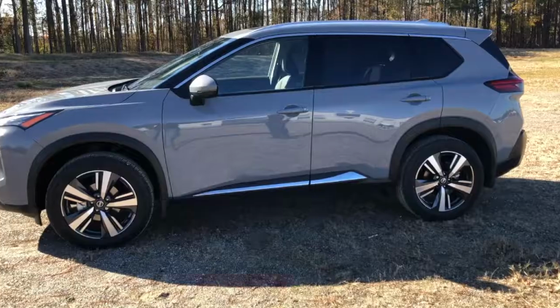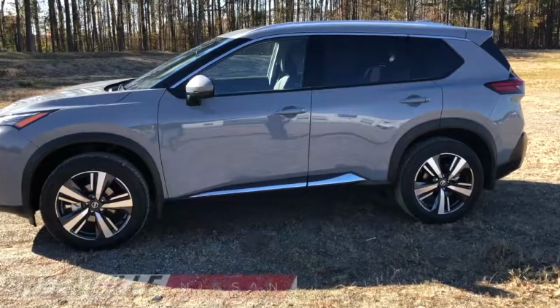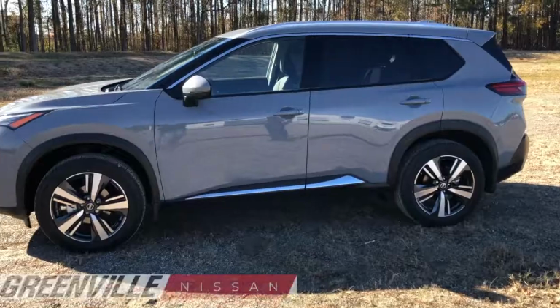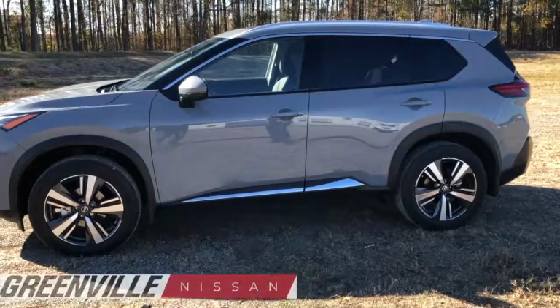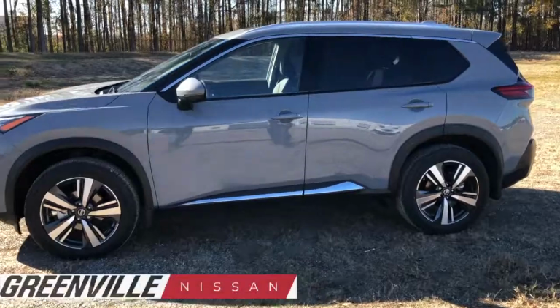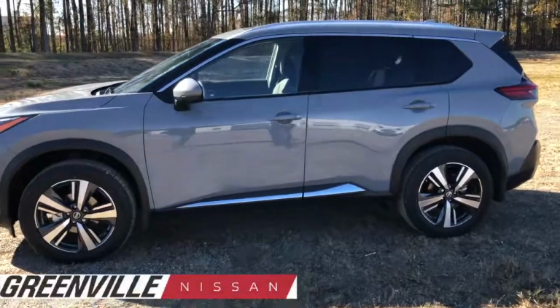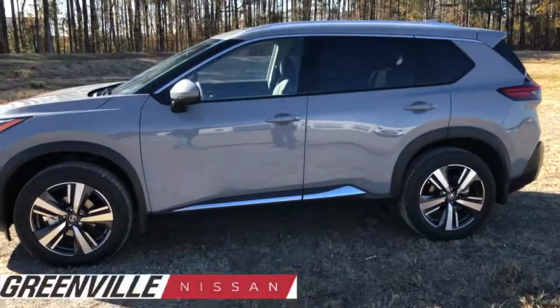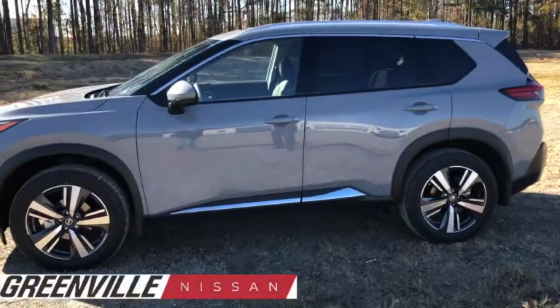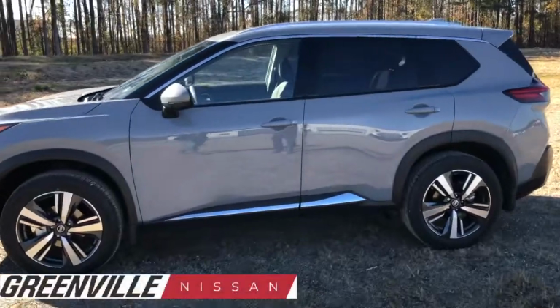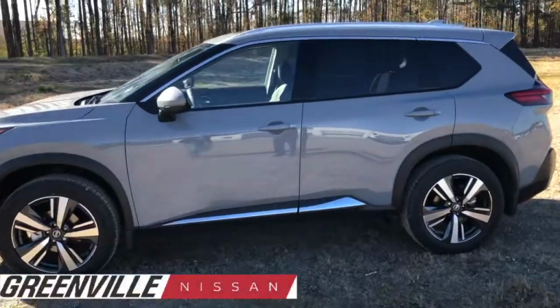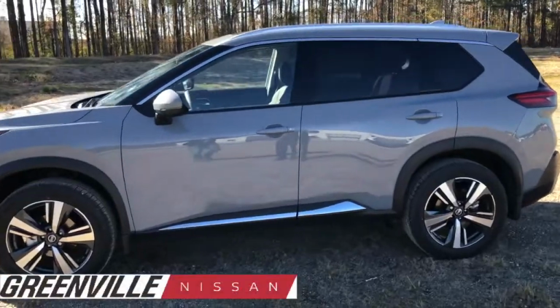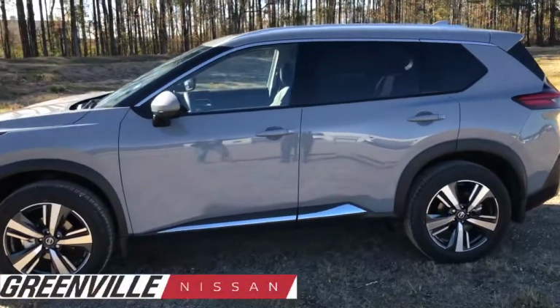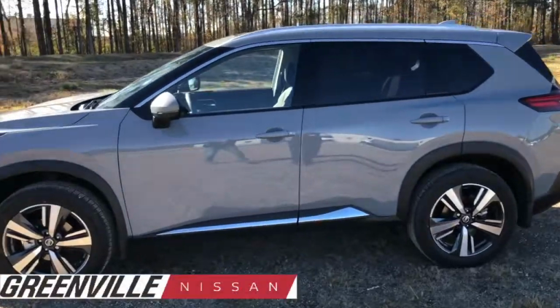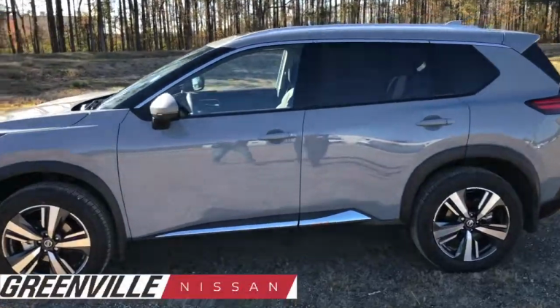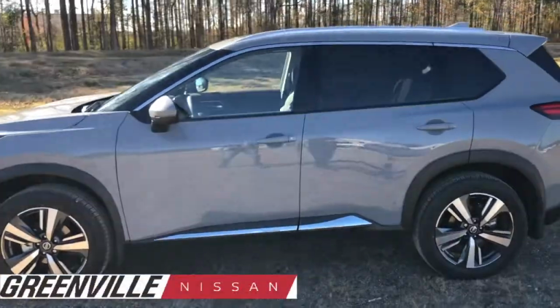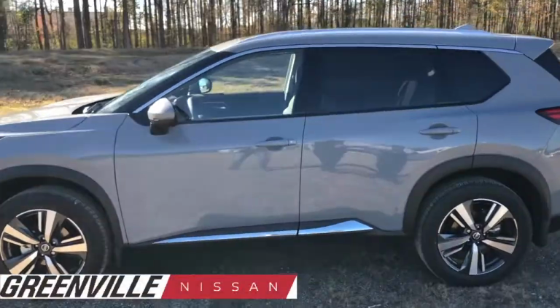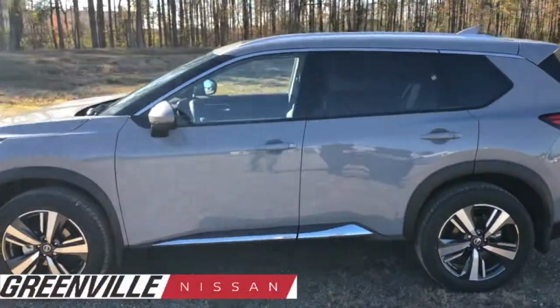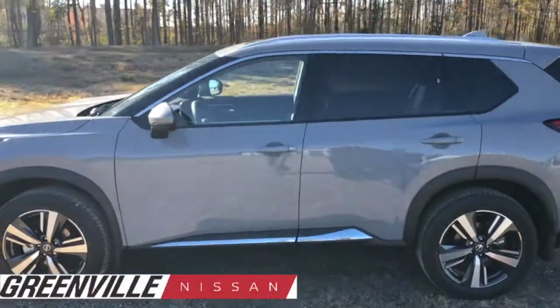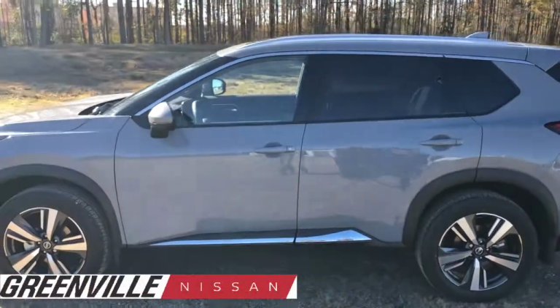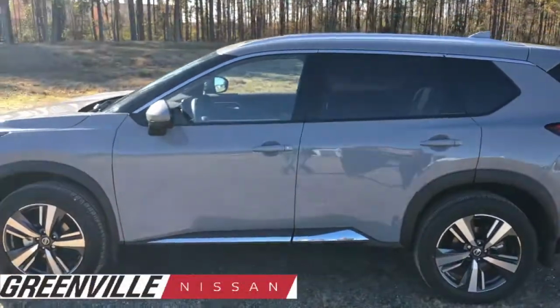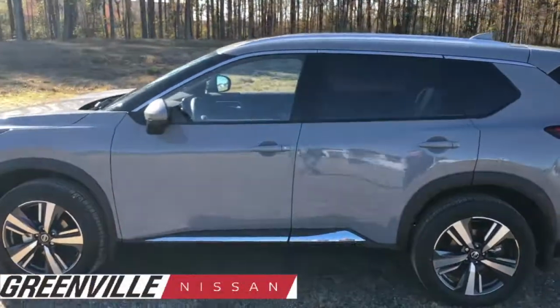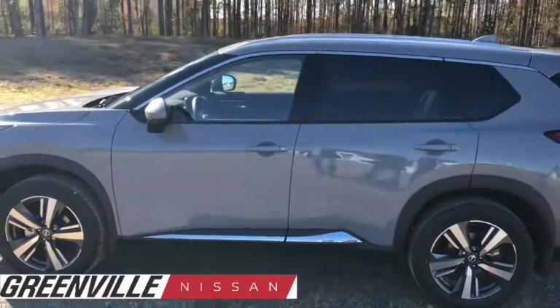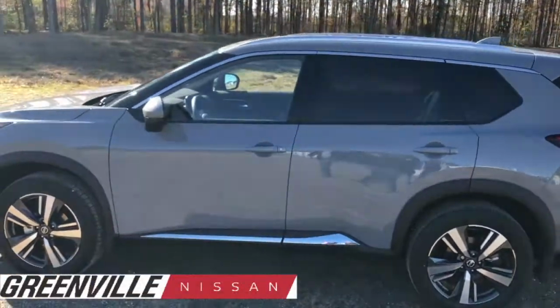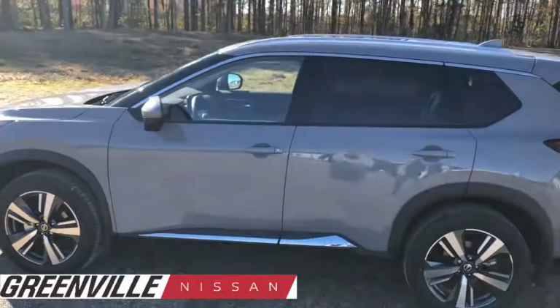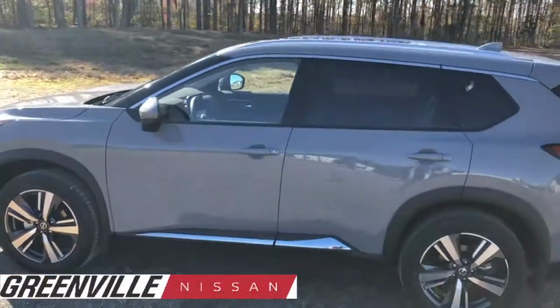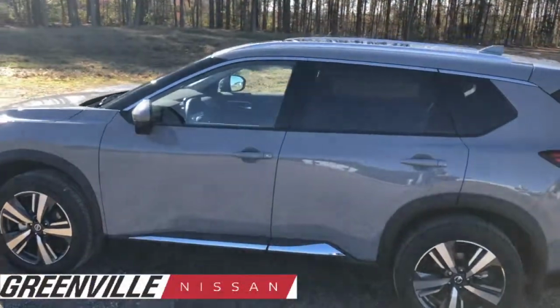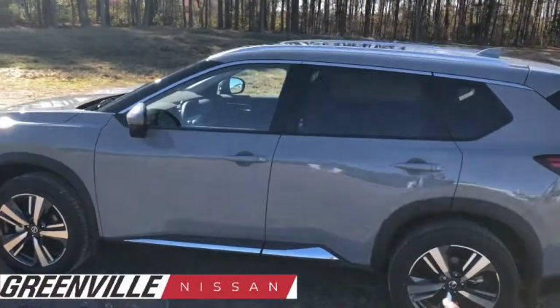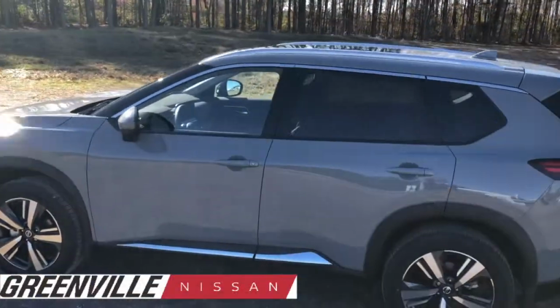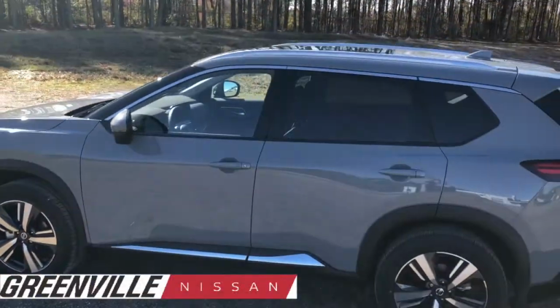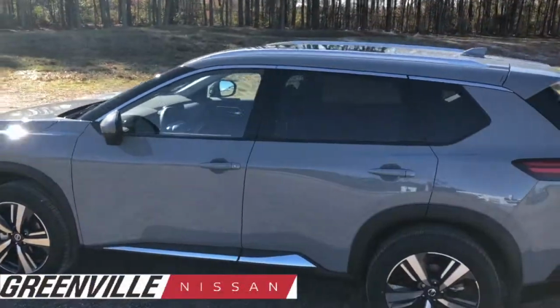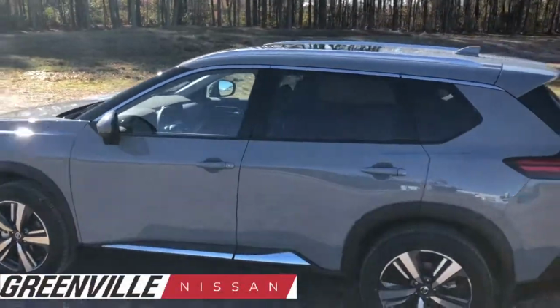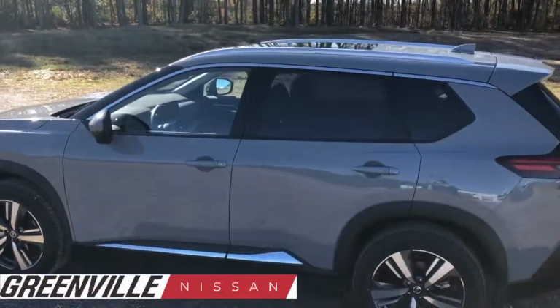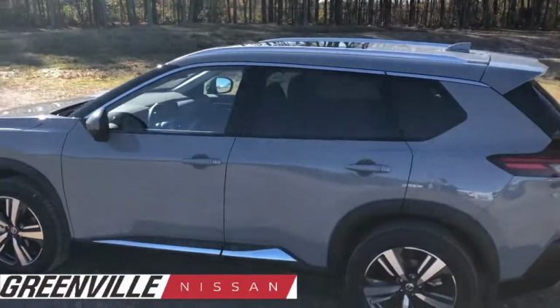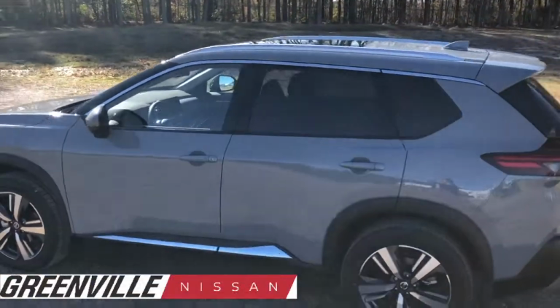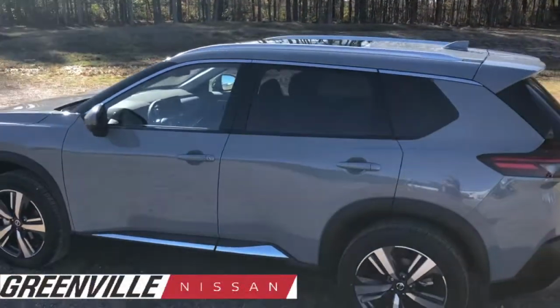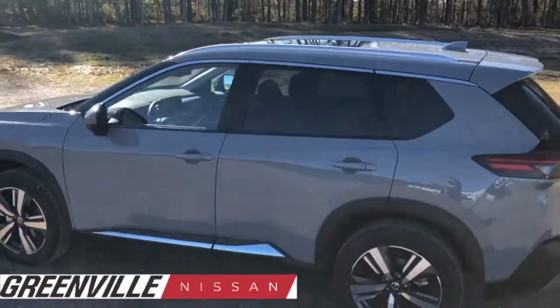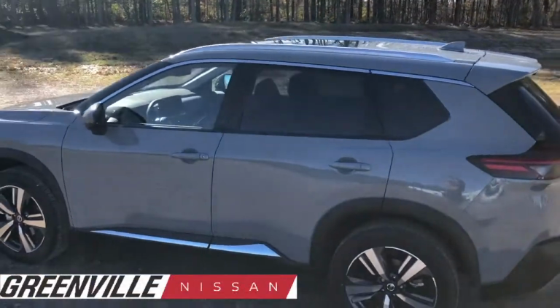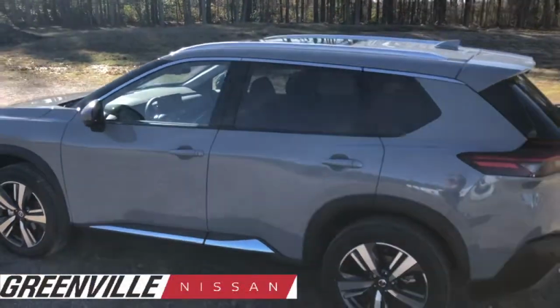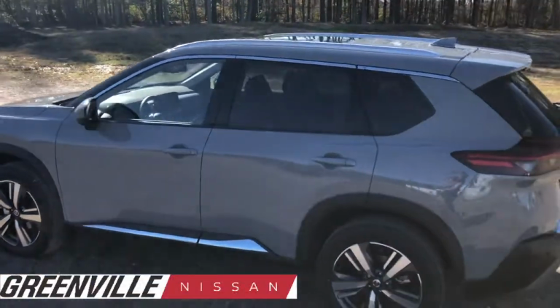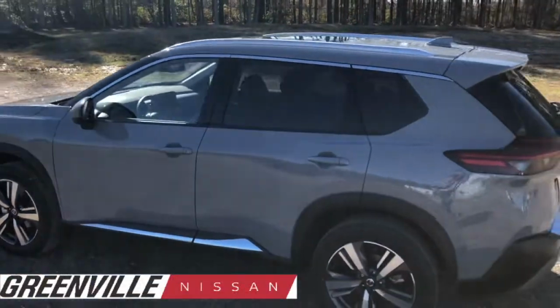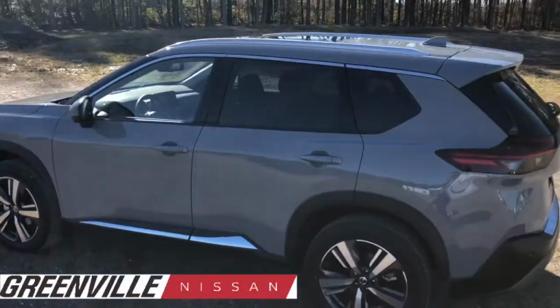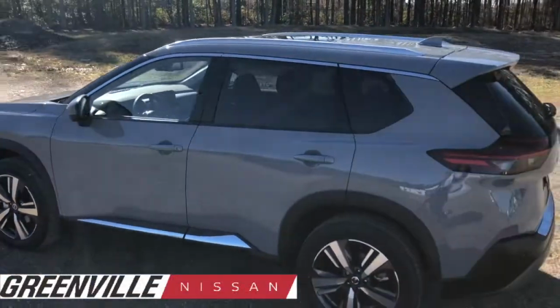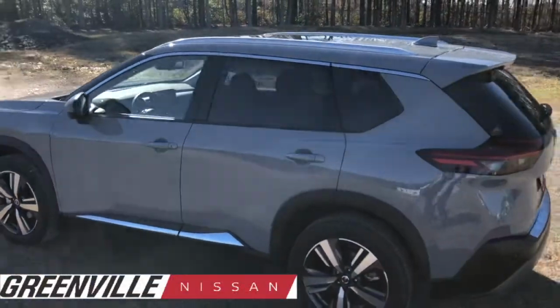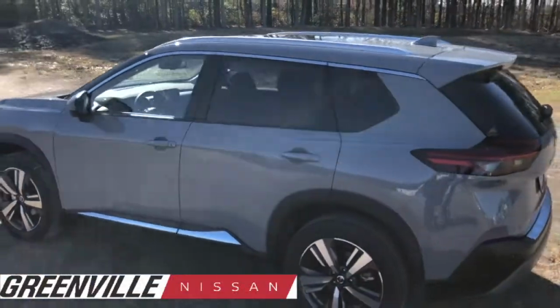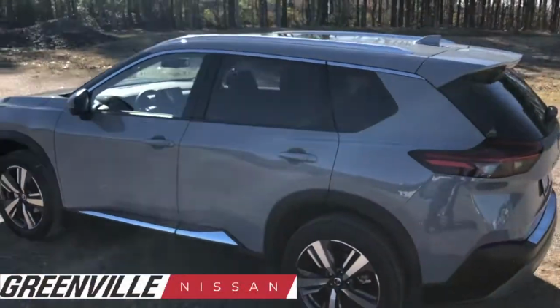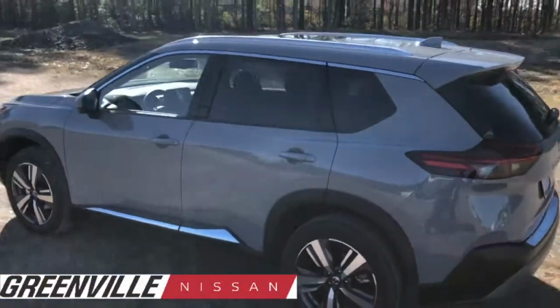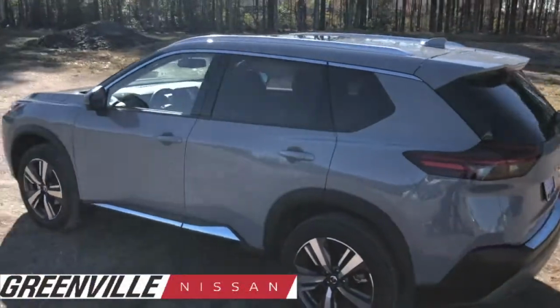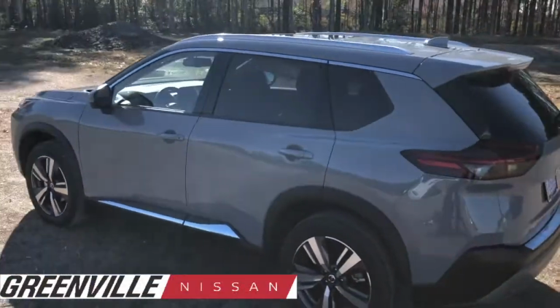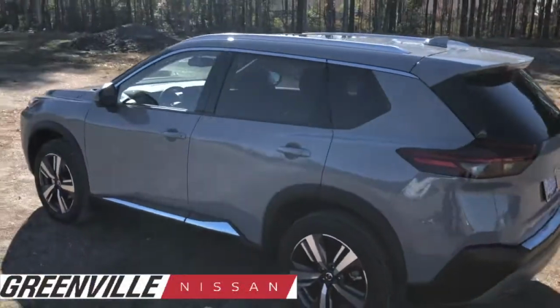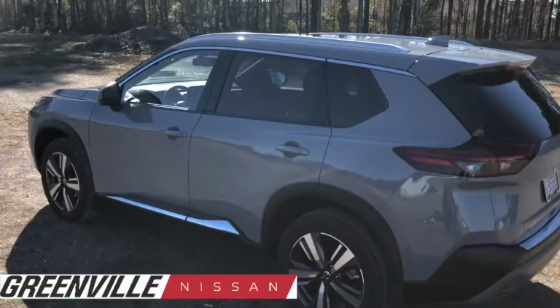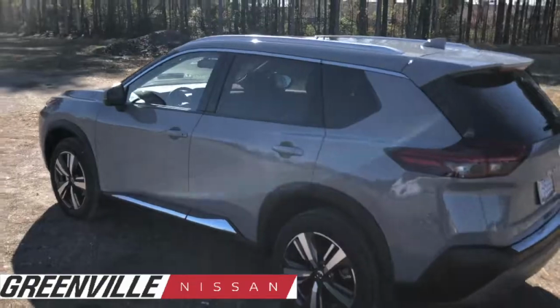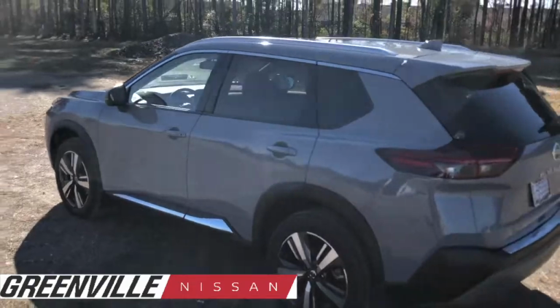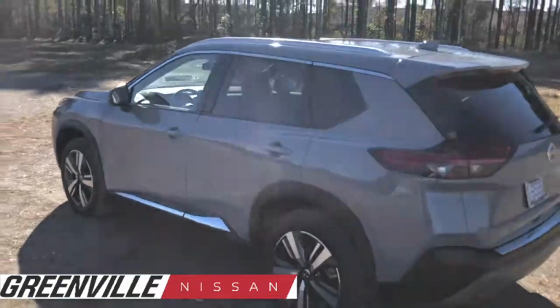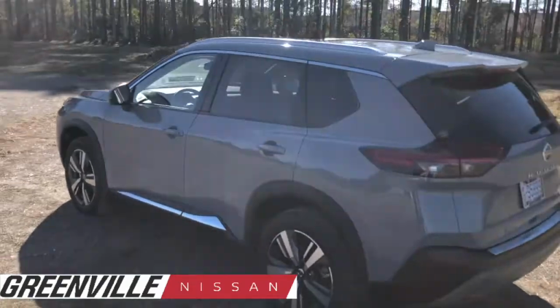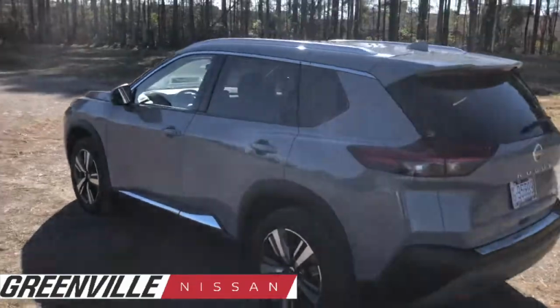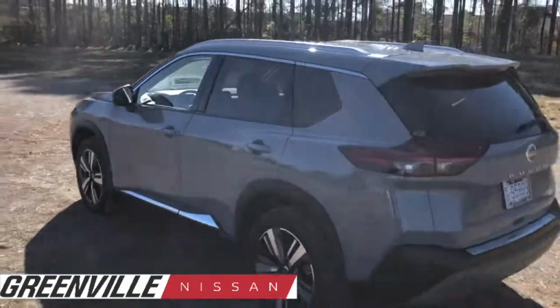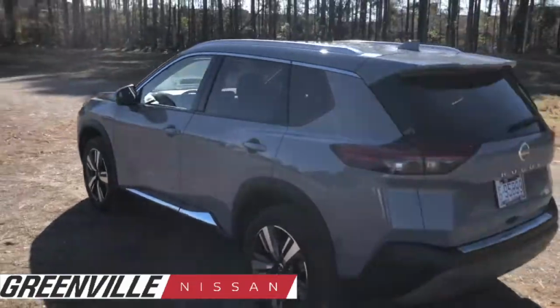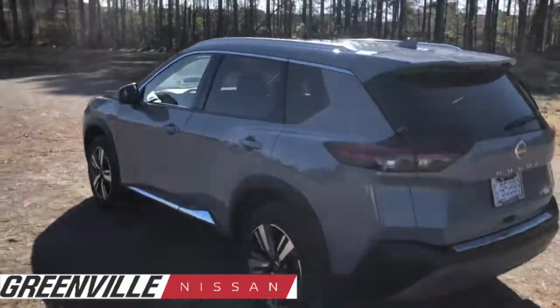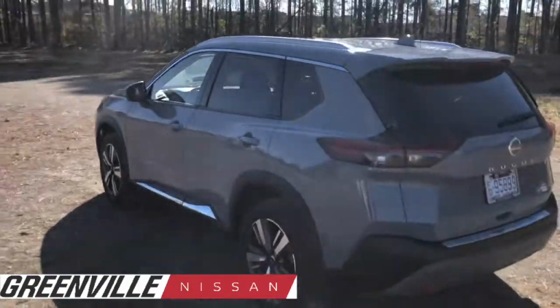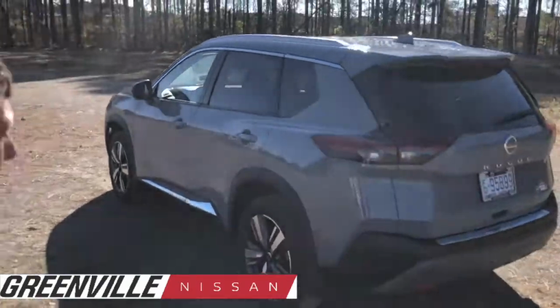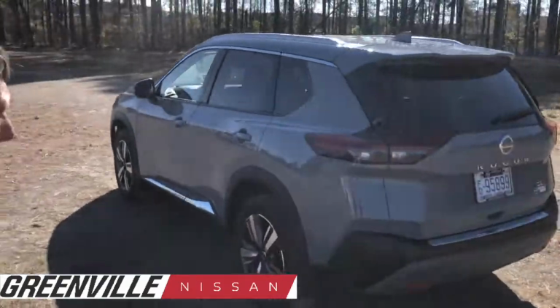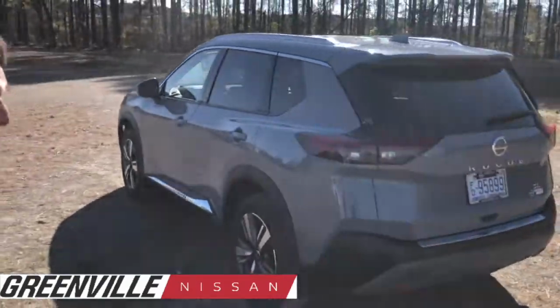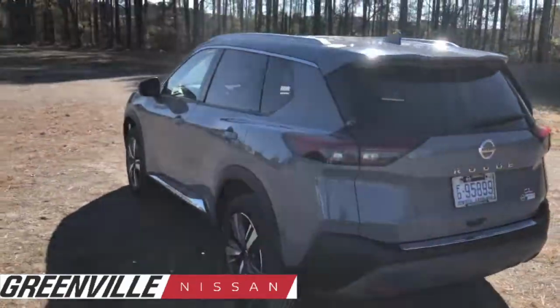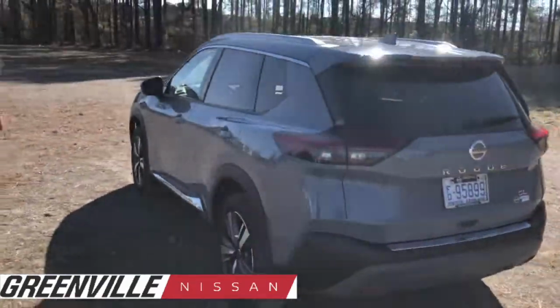Hey guys, Kent Perry here at Greenville Nissan, Greenville, North Carolina. Very excited to show you the all-new redesigned 2021 Nissan Rogue.